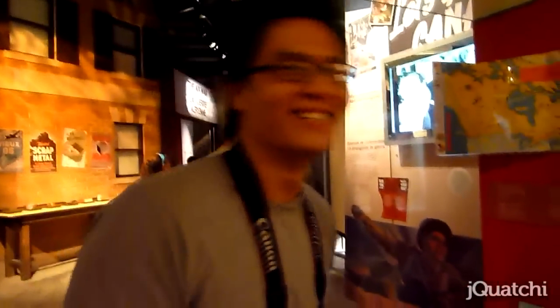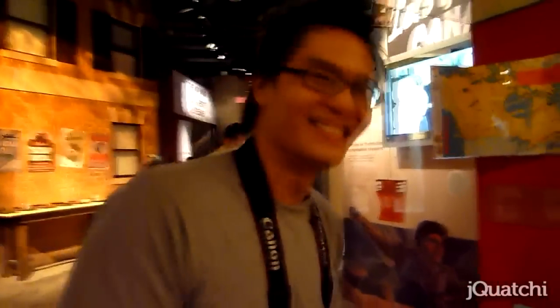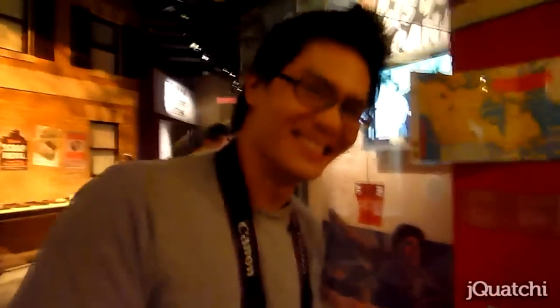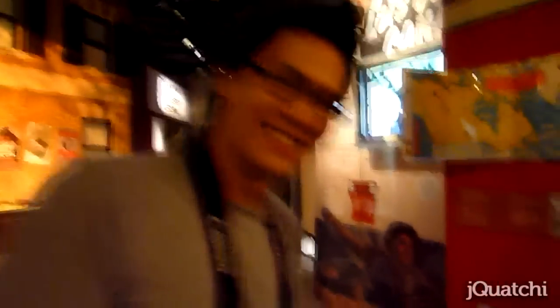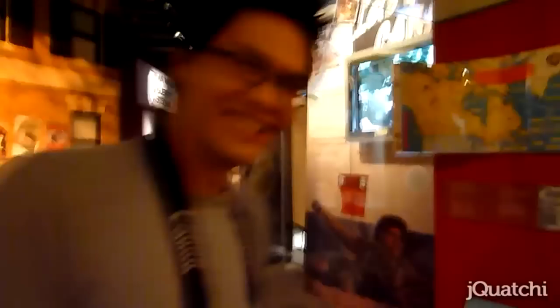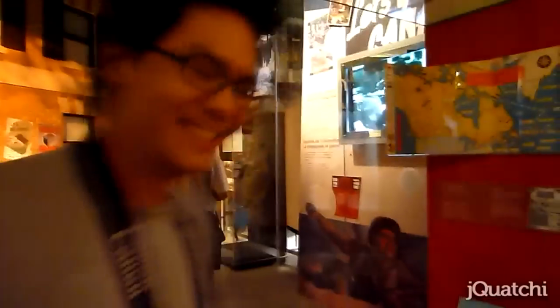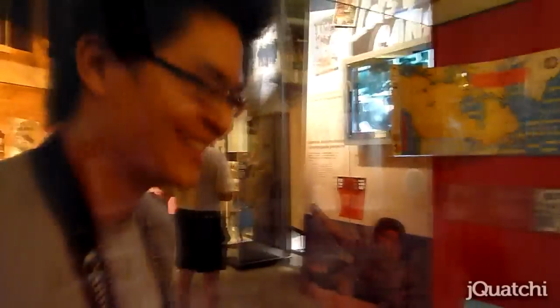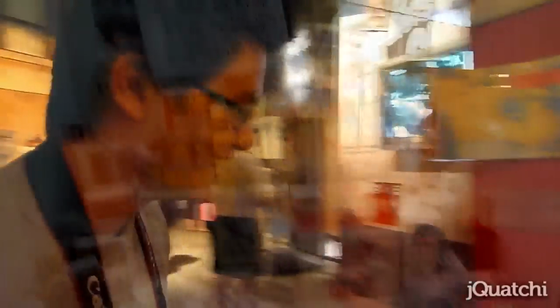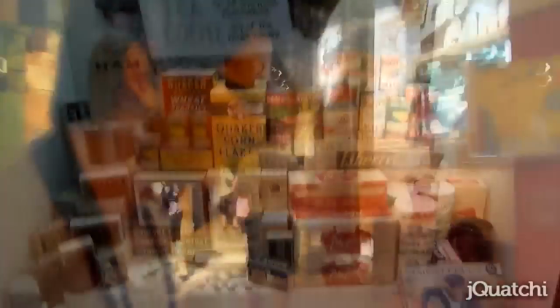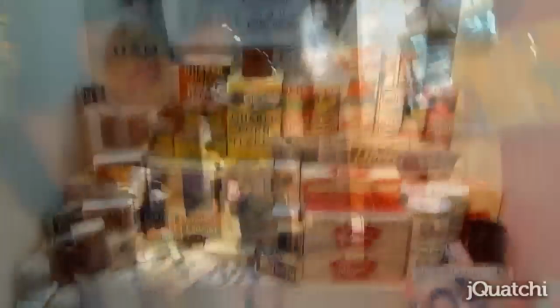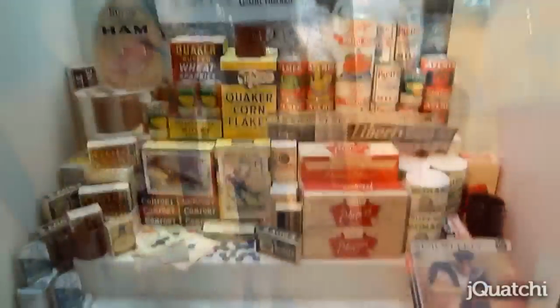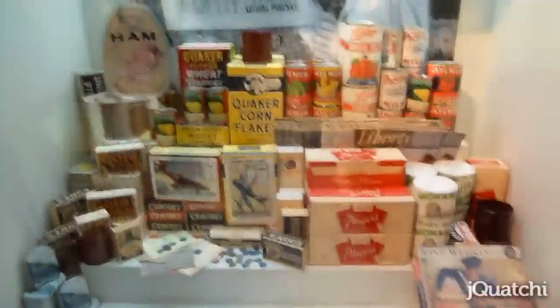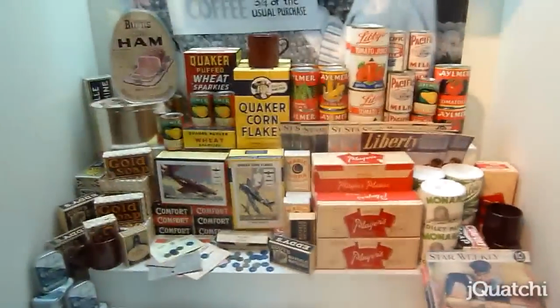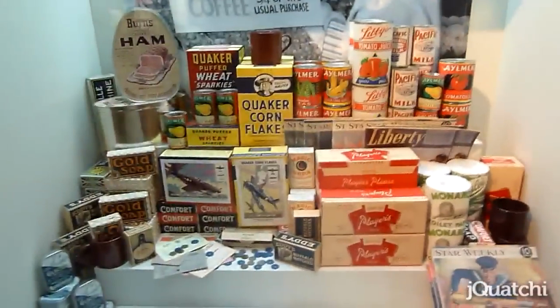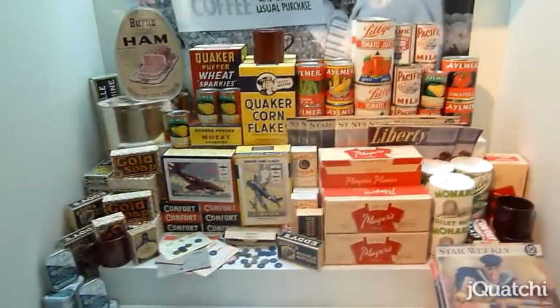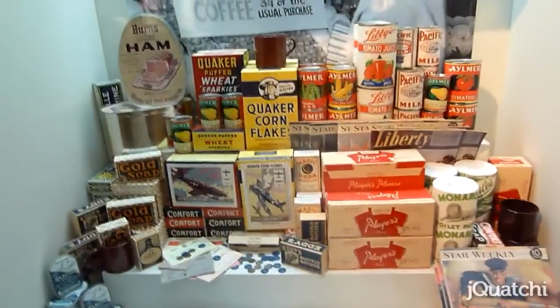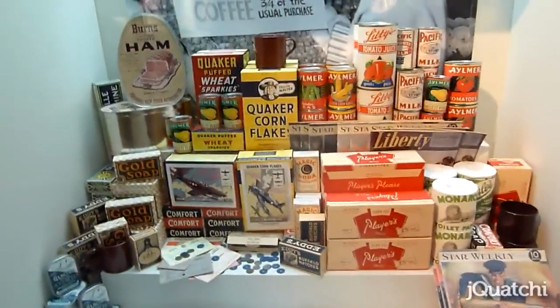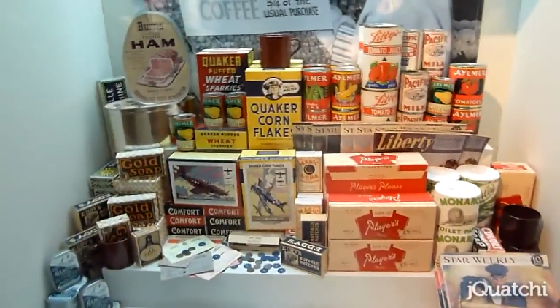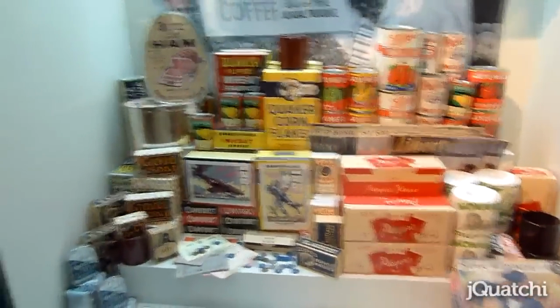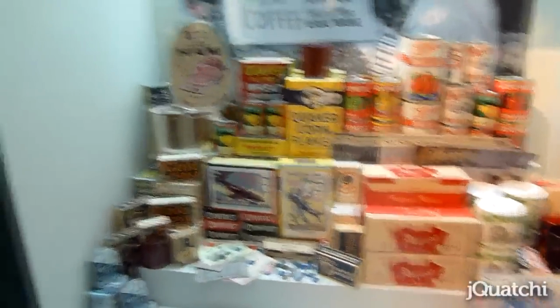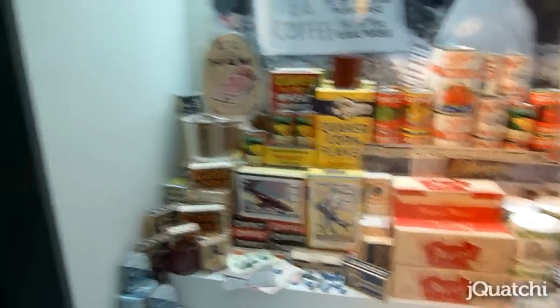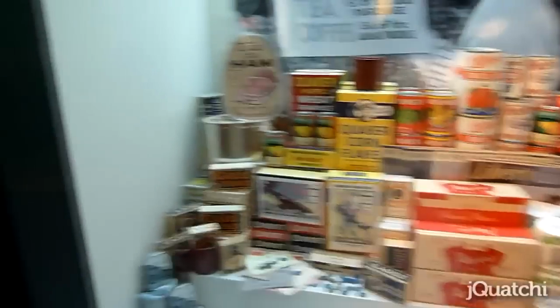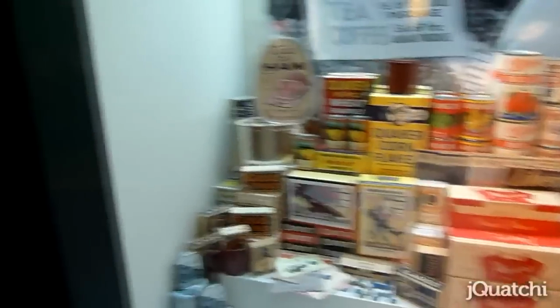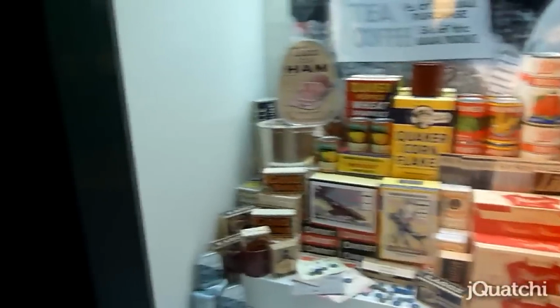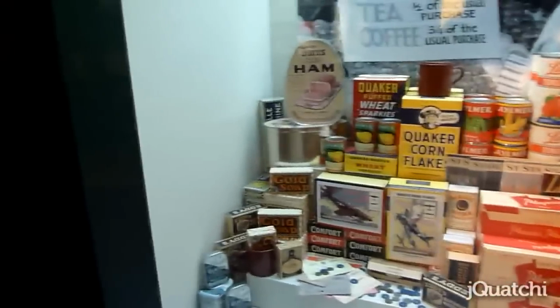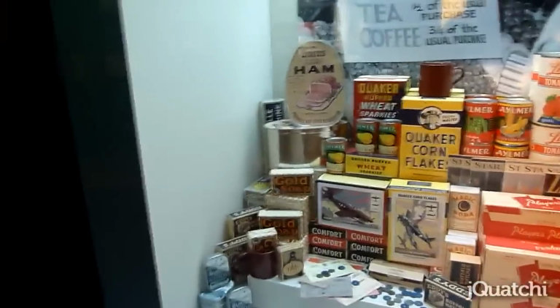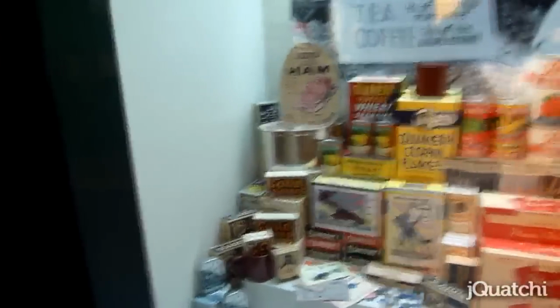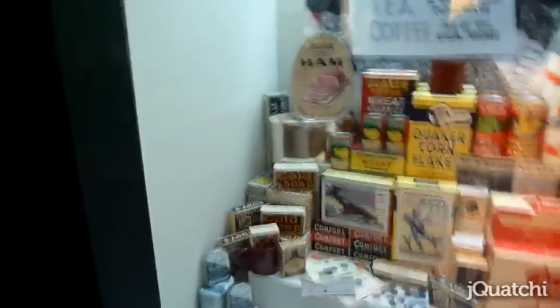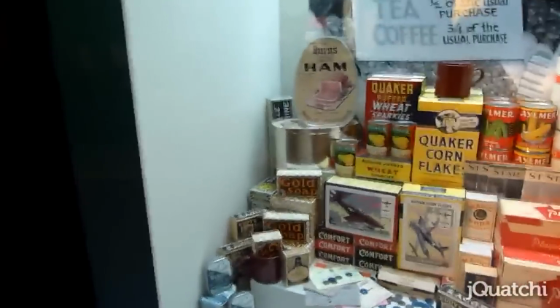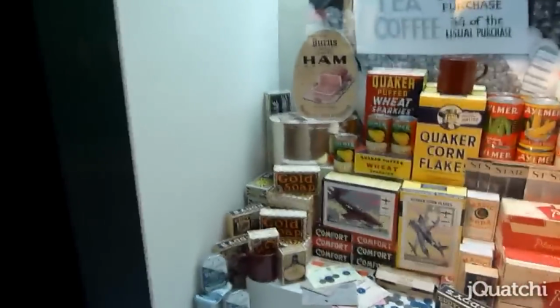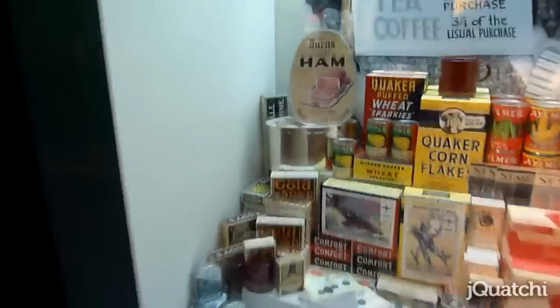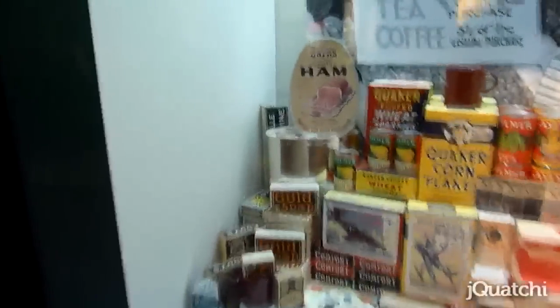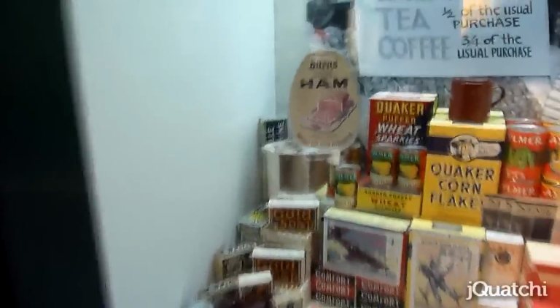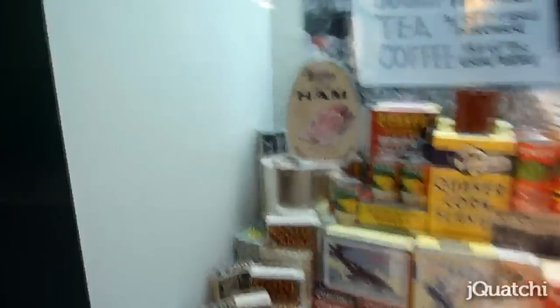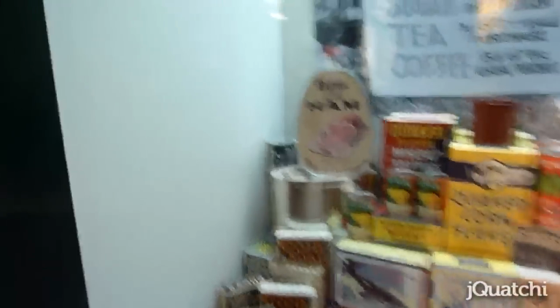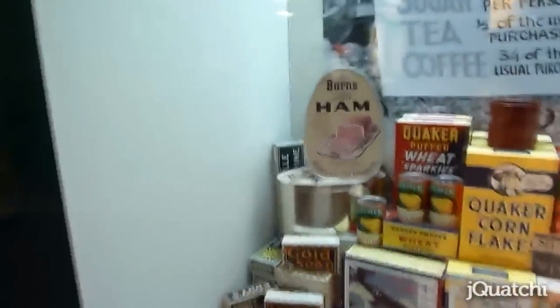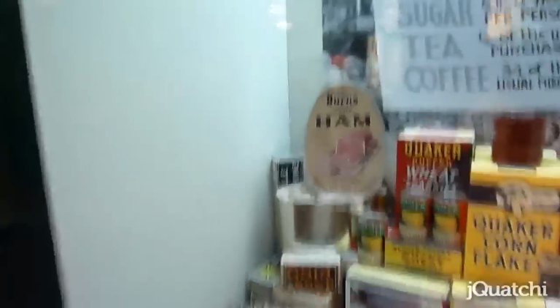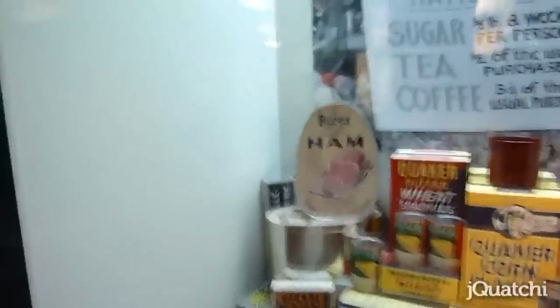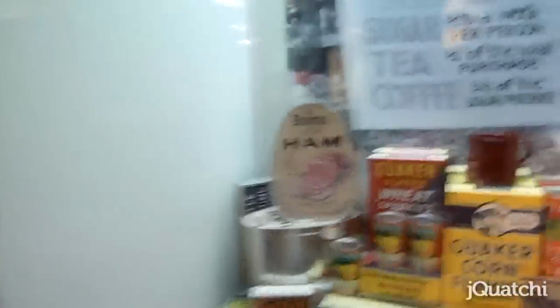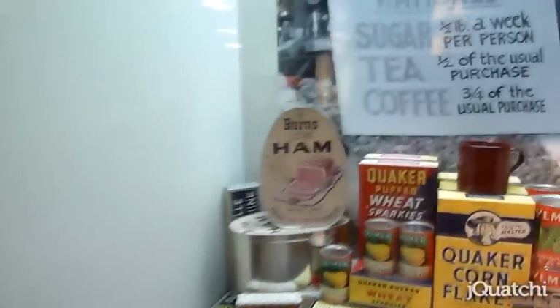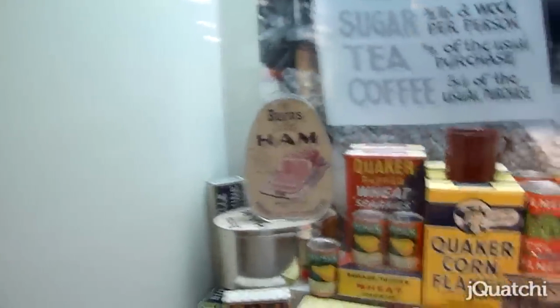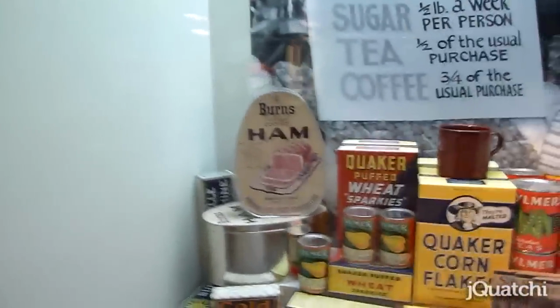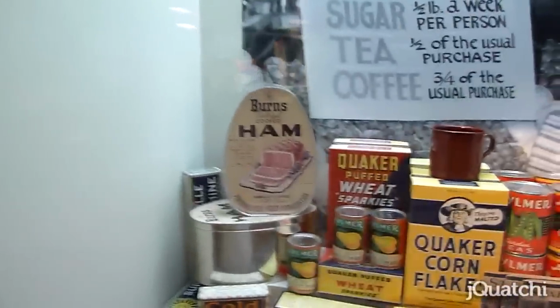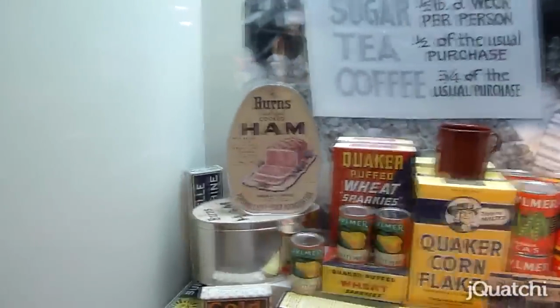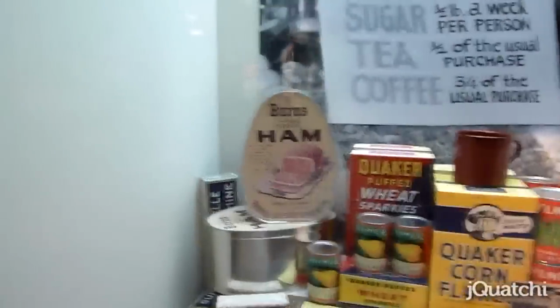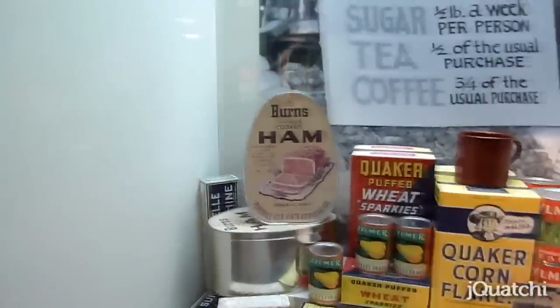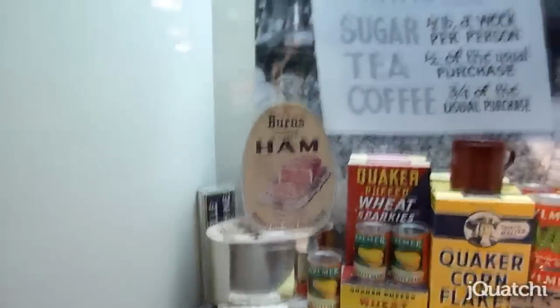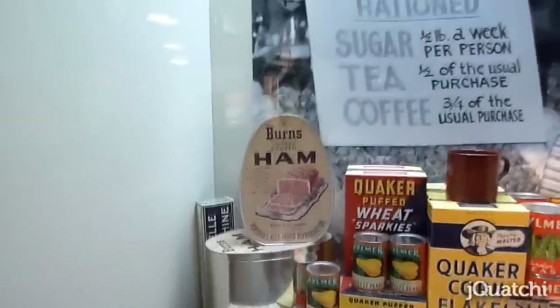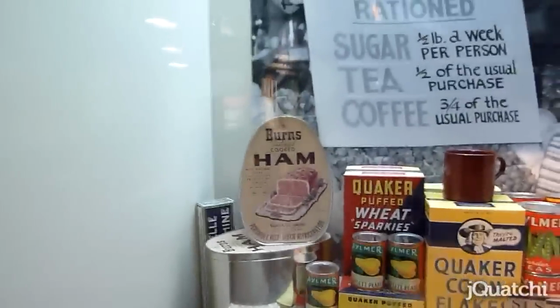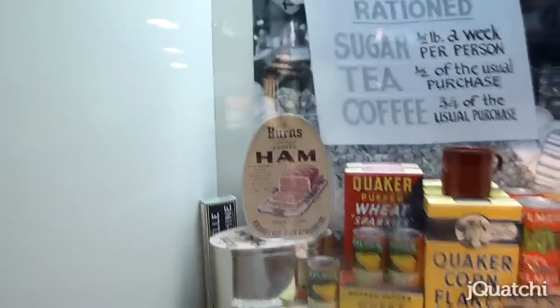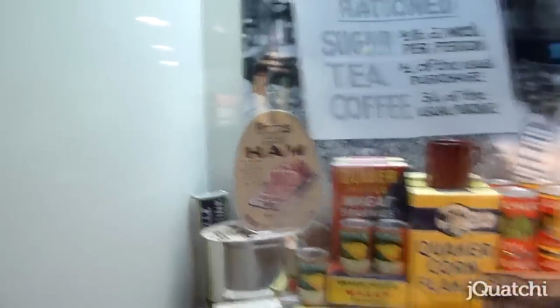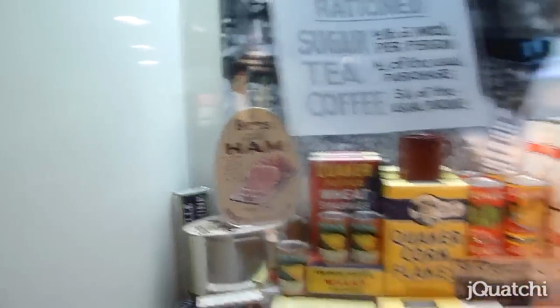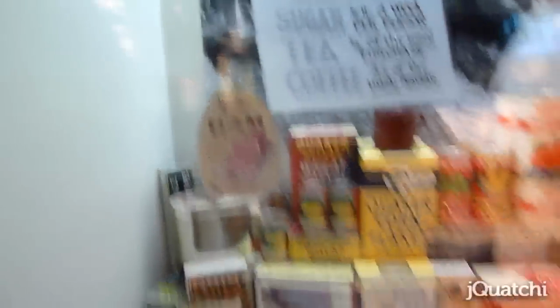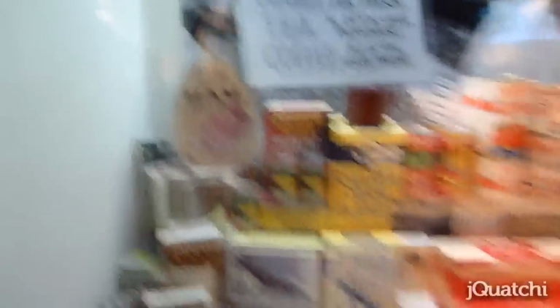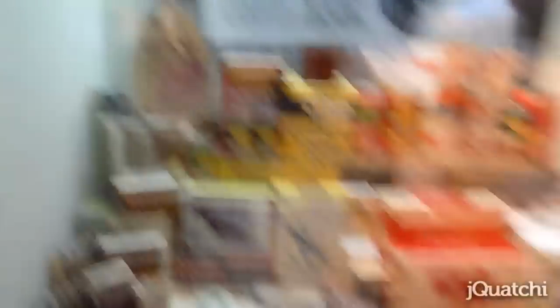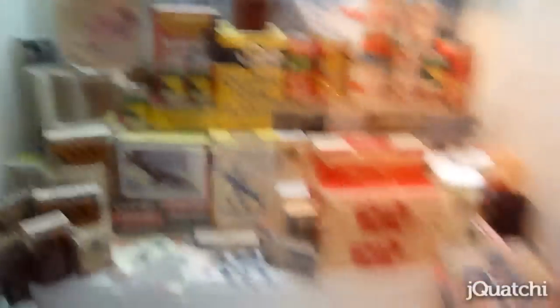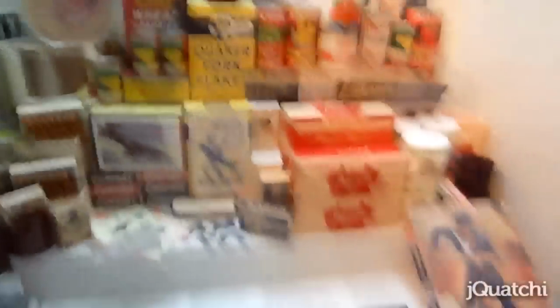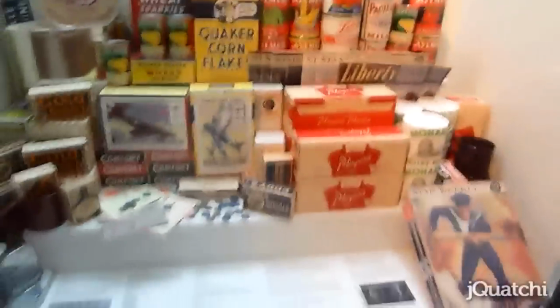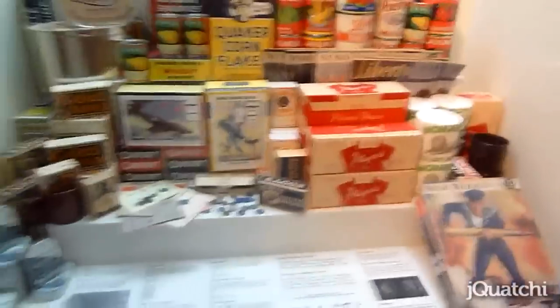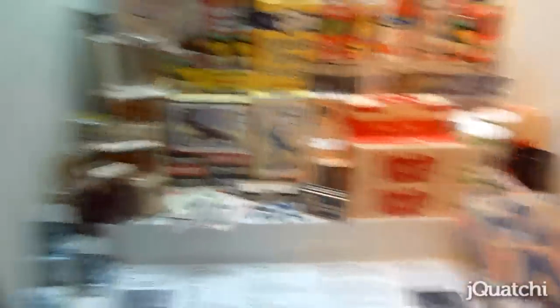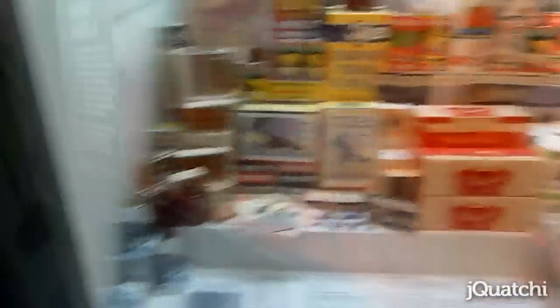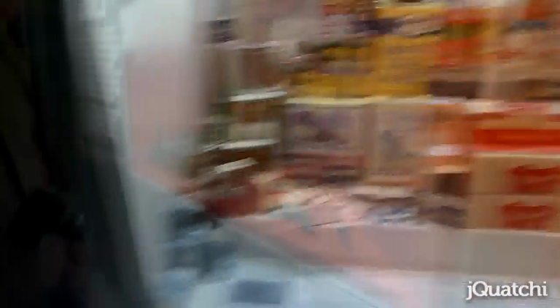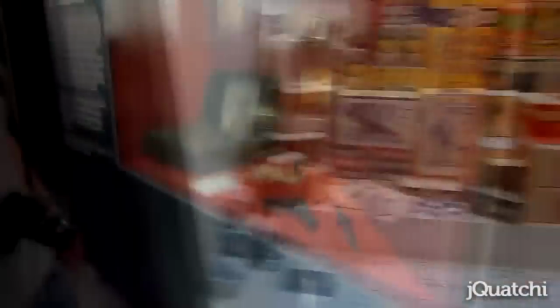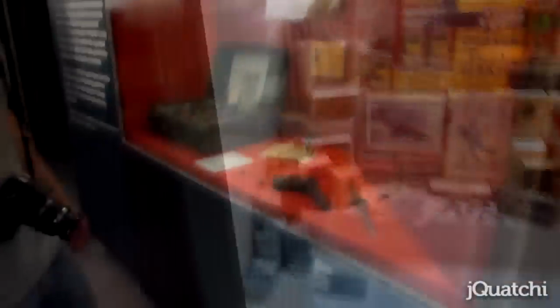There's a section where they showed old packaged food. The ham was so big — it was like the size of my face! It was so cute!